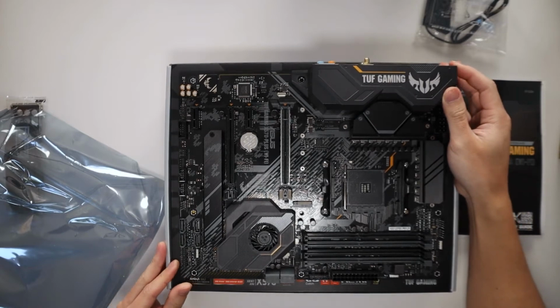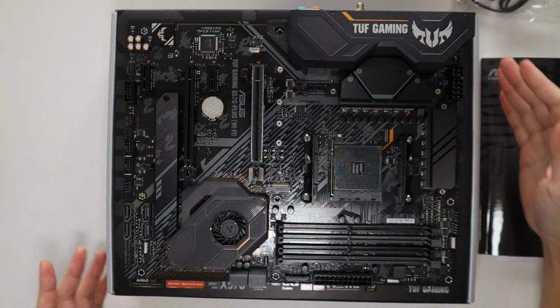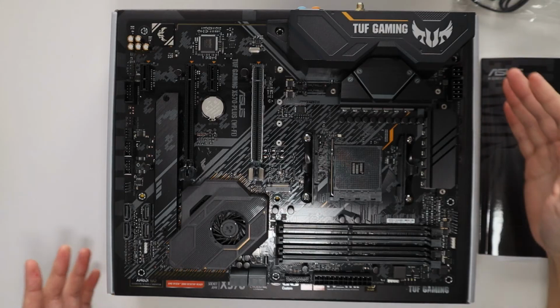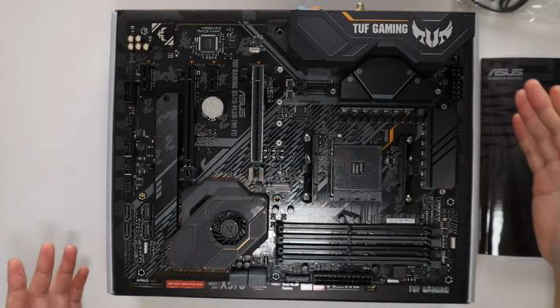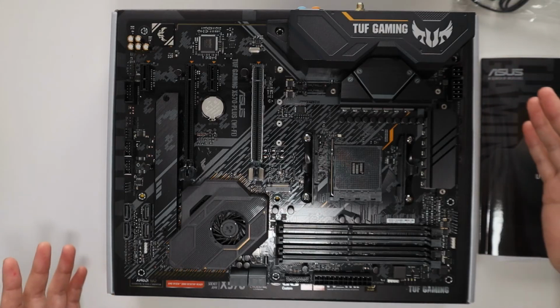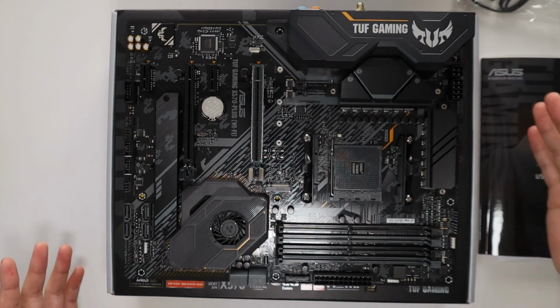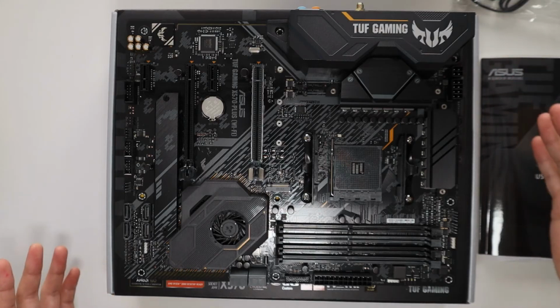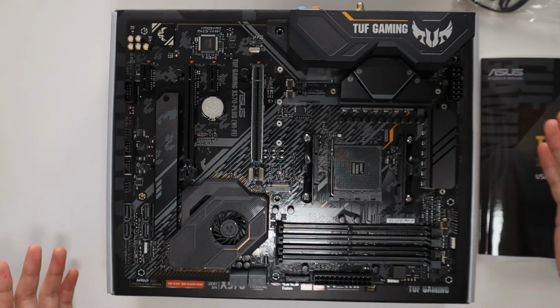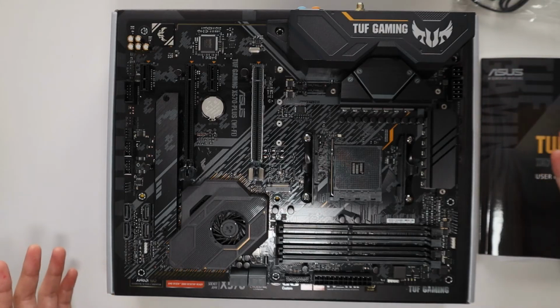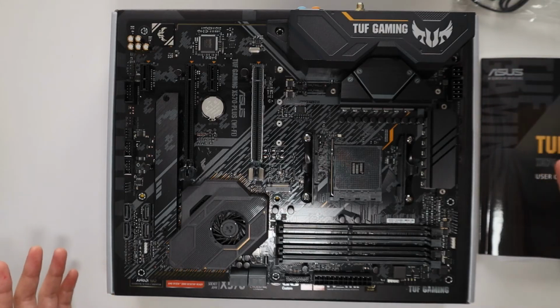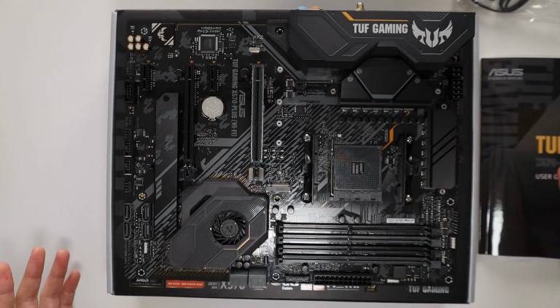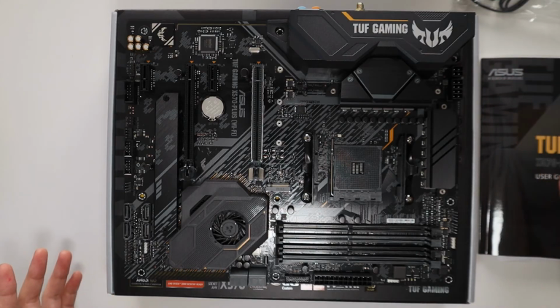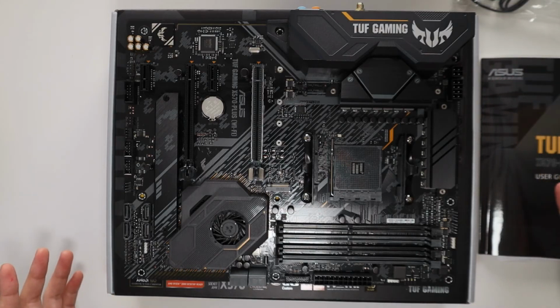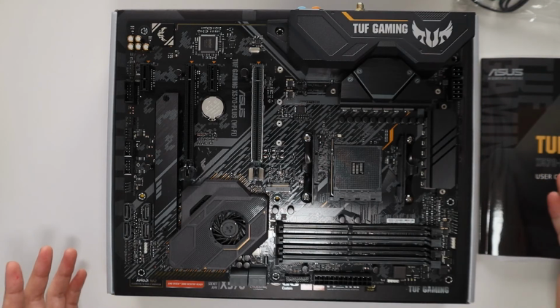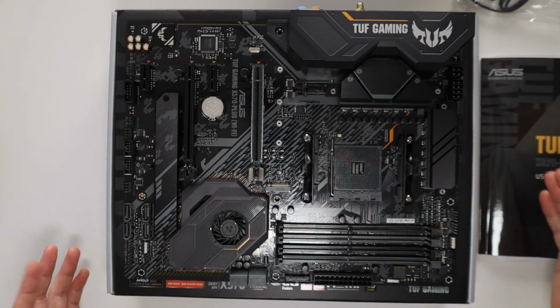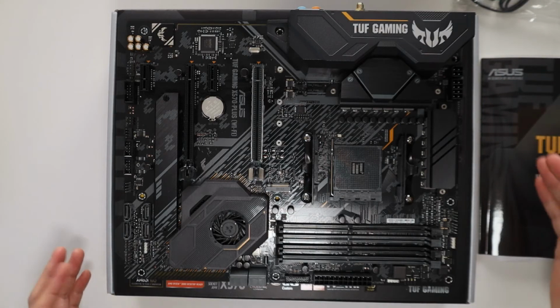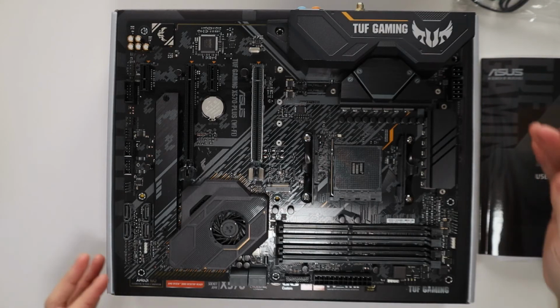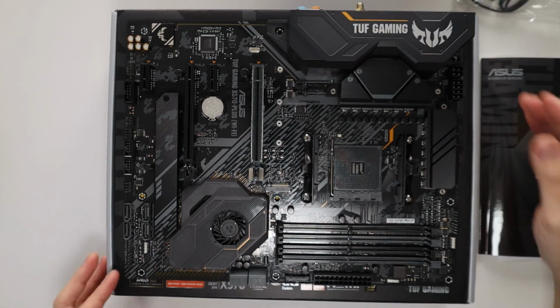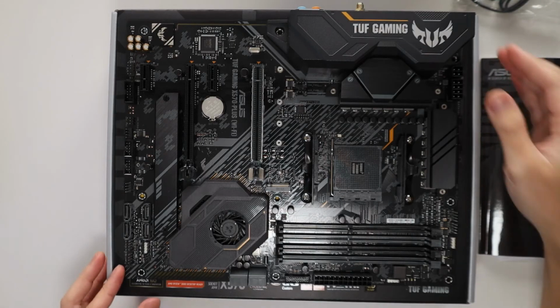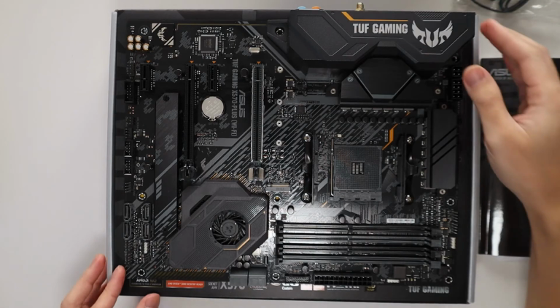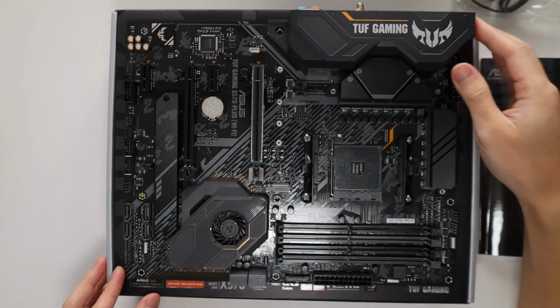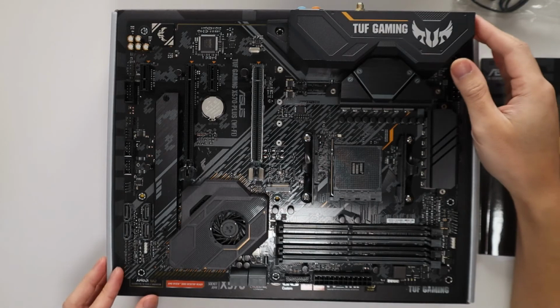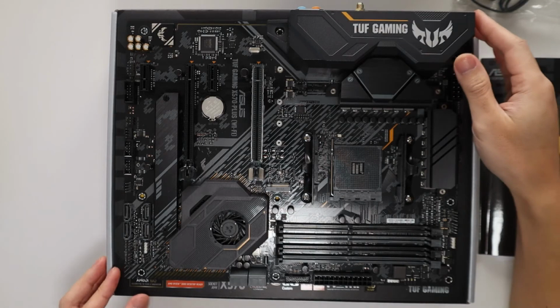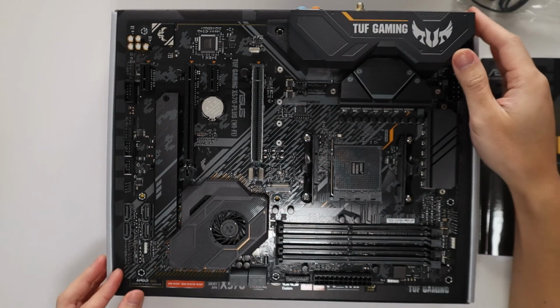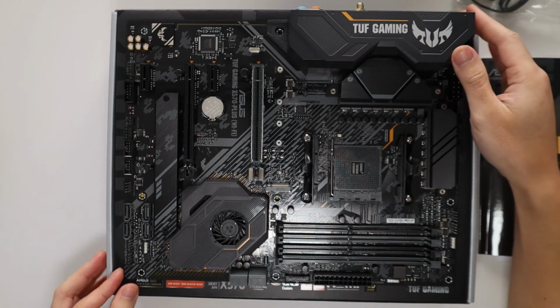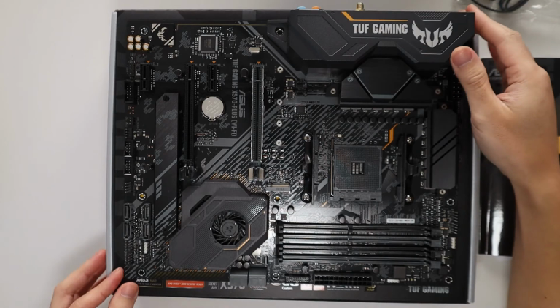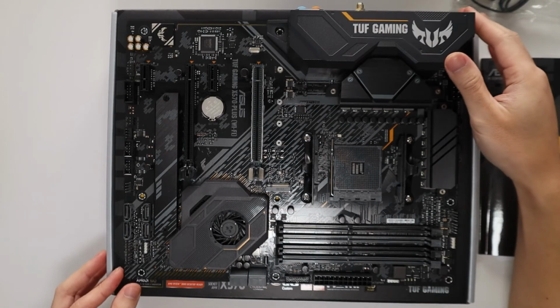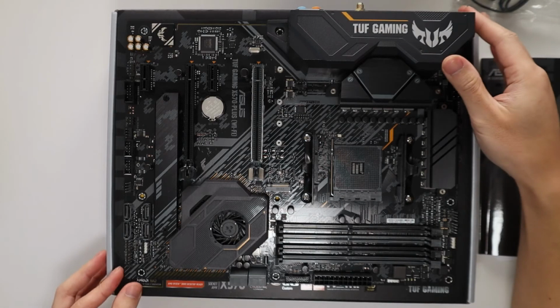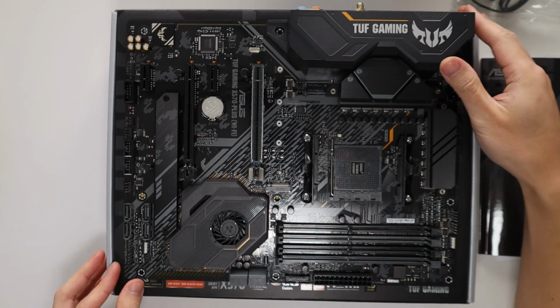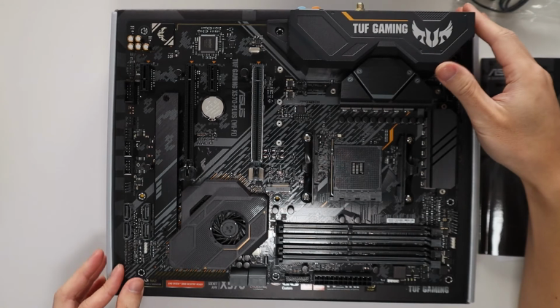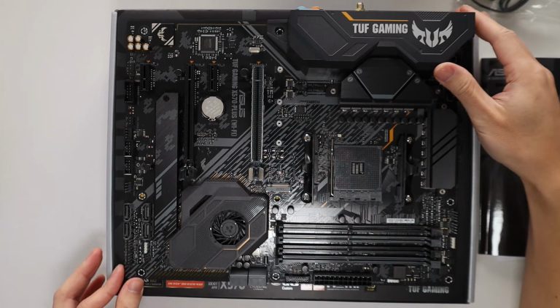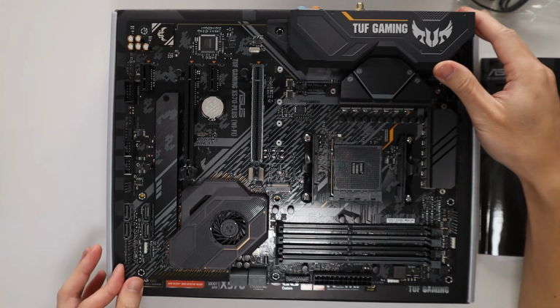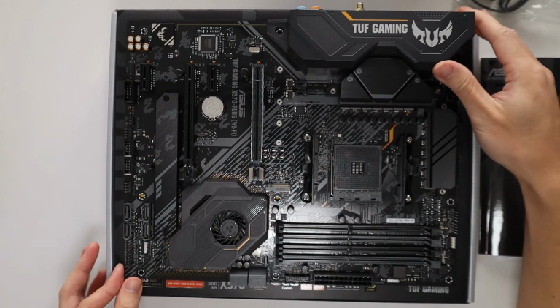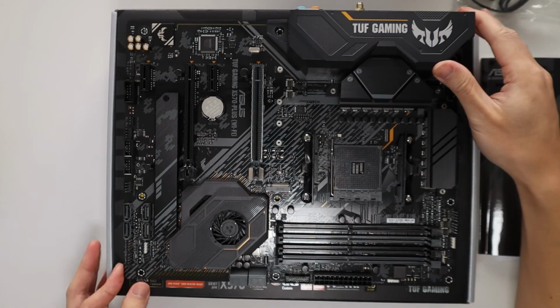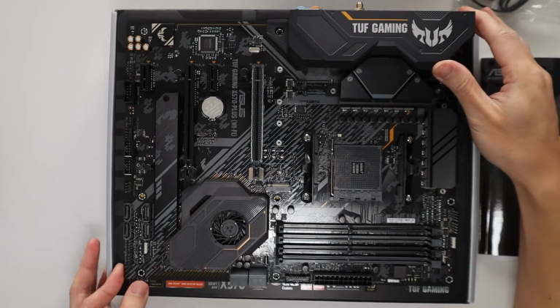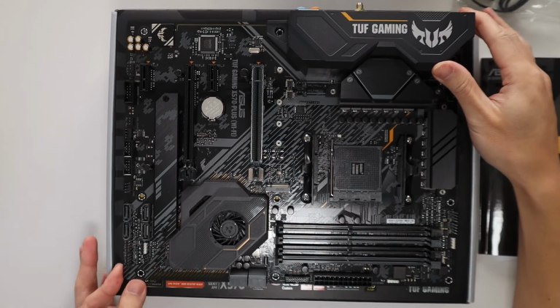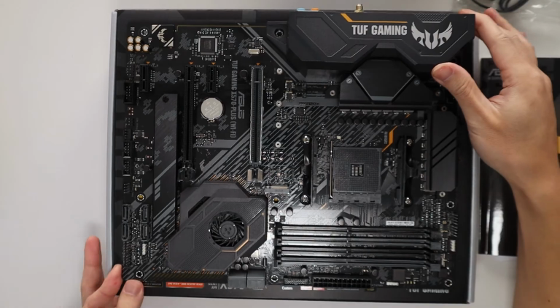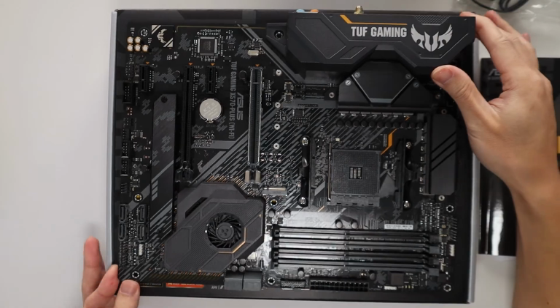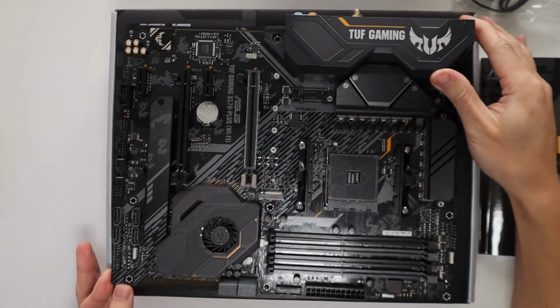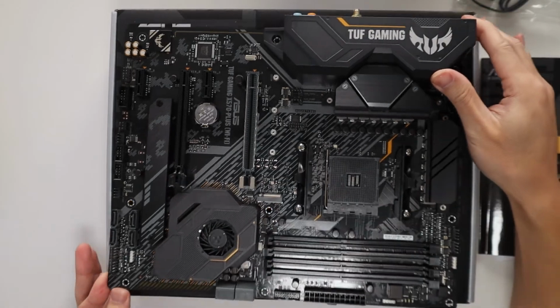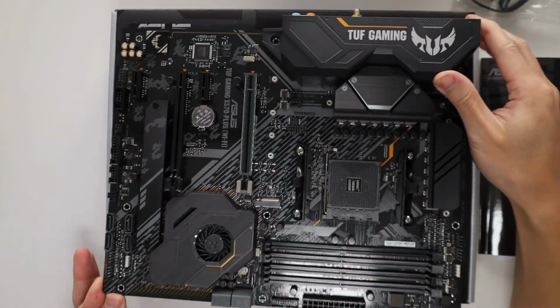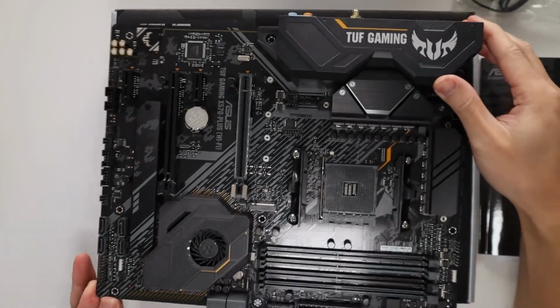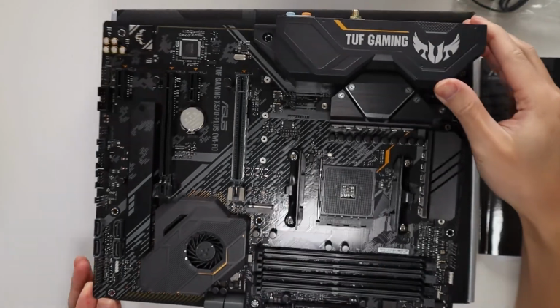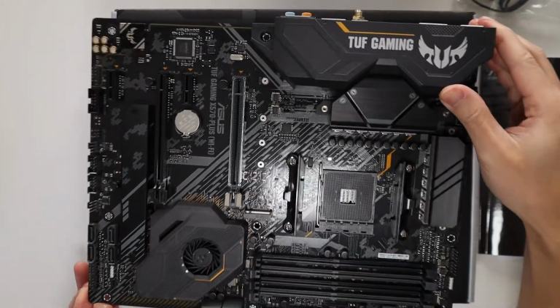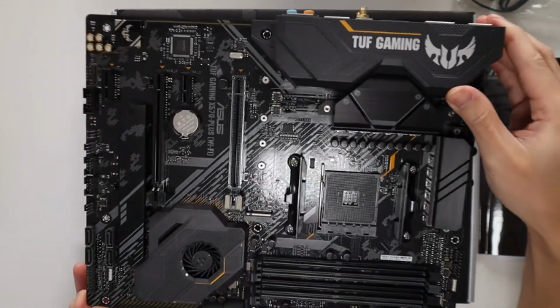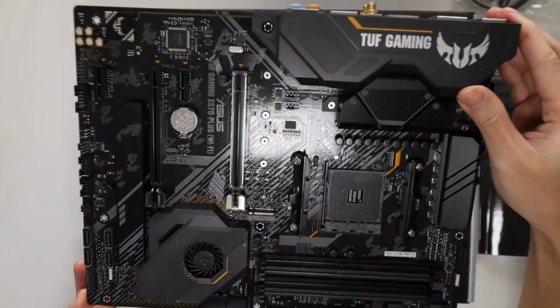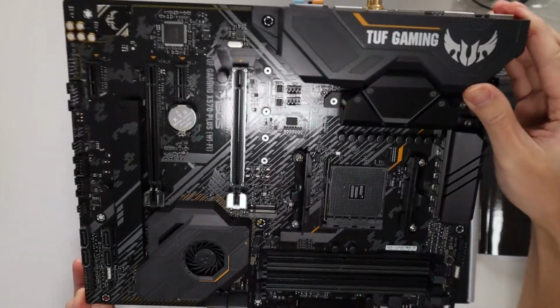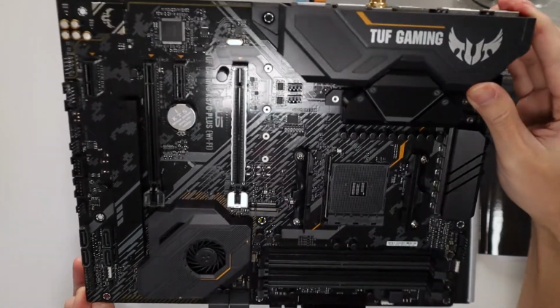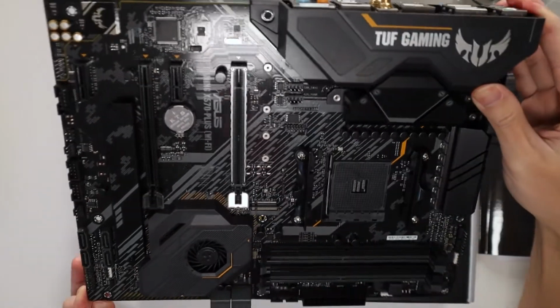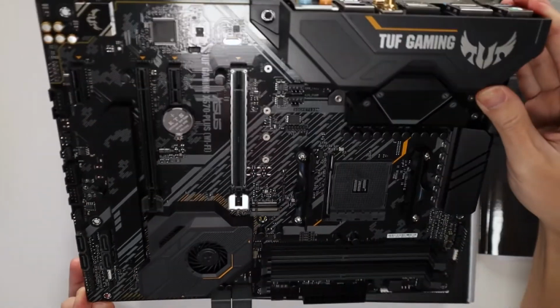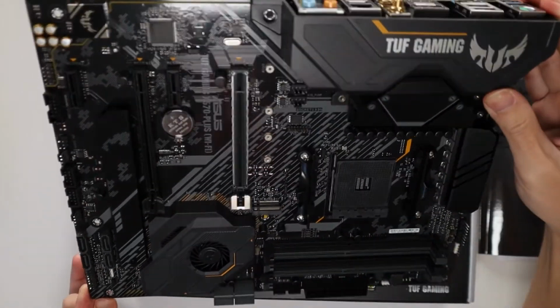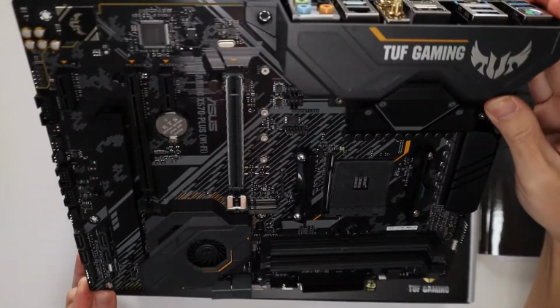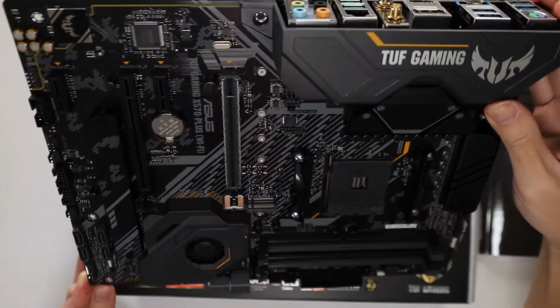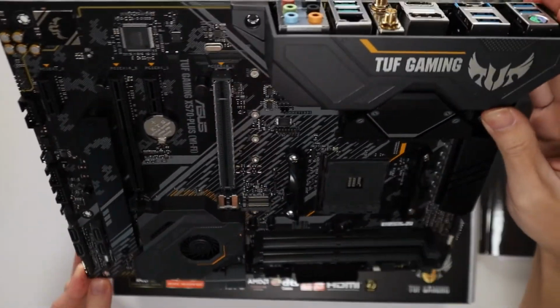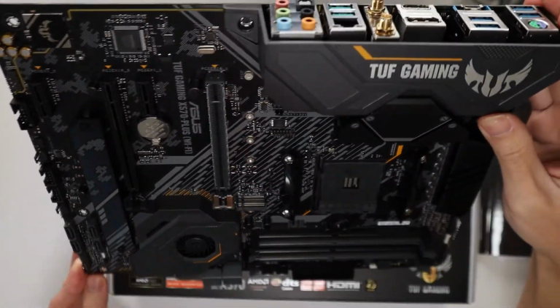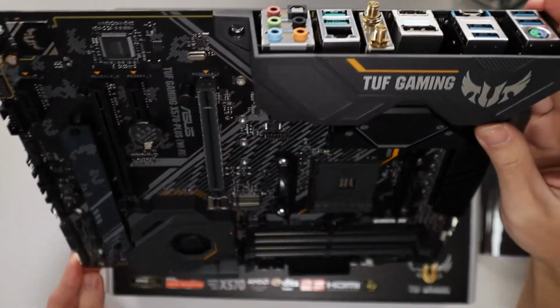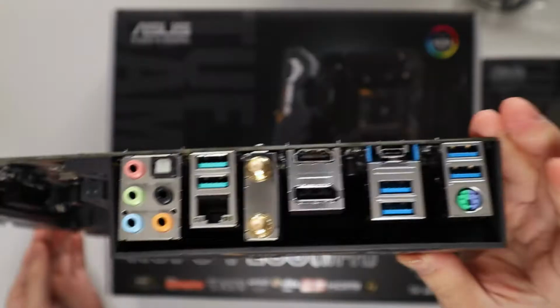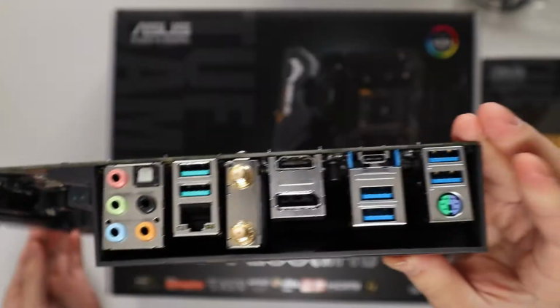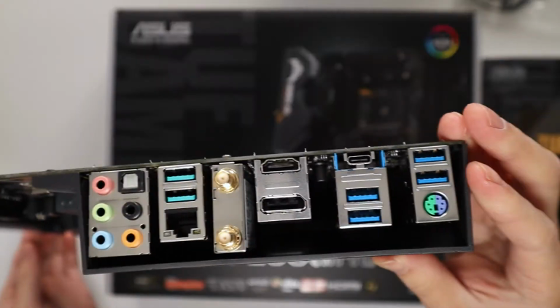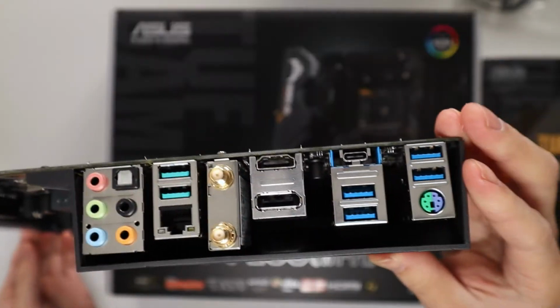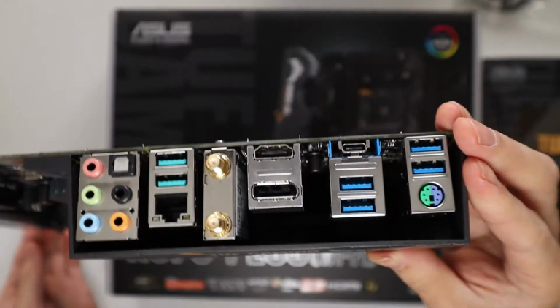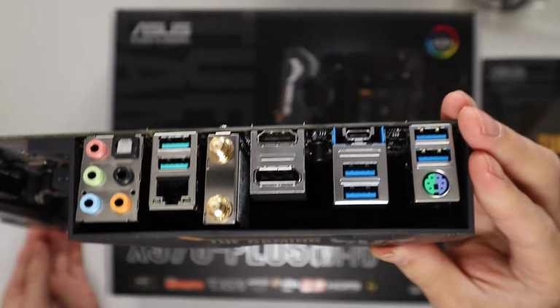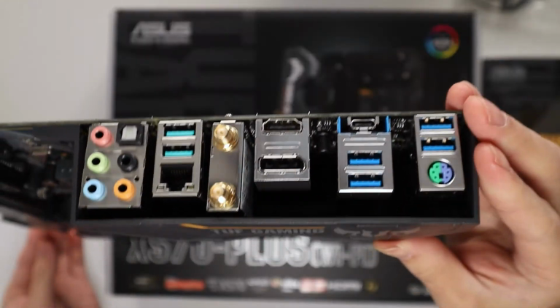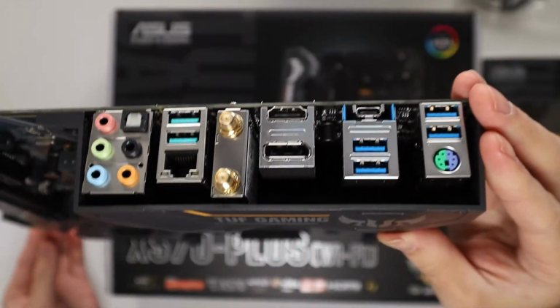So there's our motherboard and I love the color scheme they've got going here. It's beautiful.